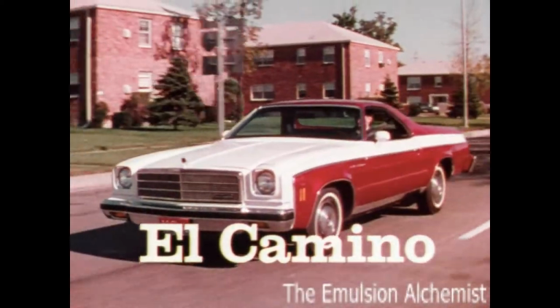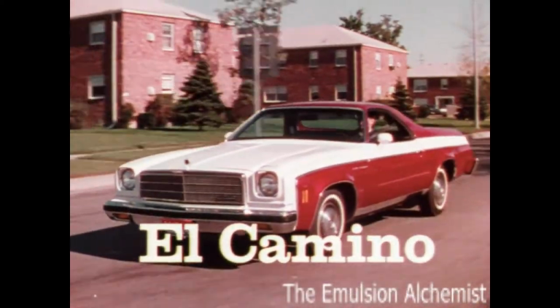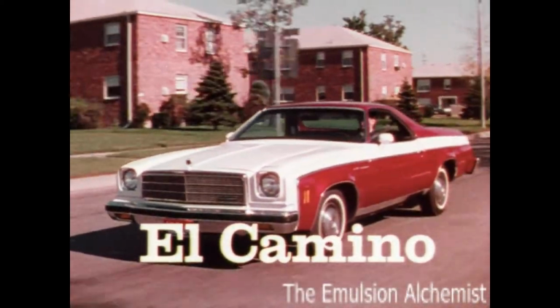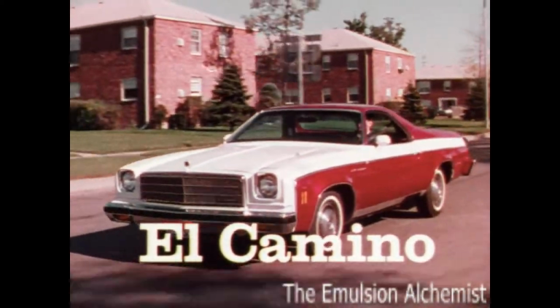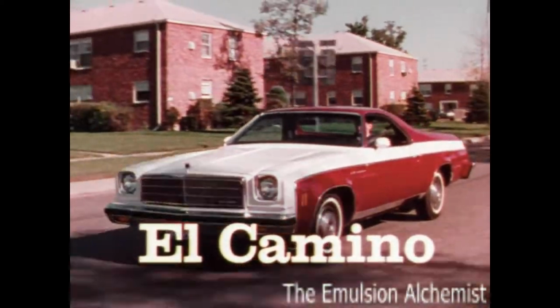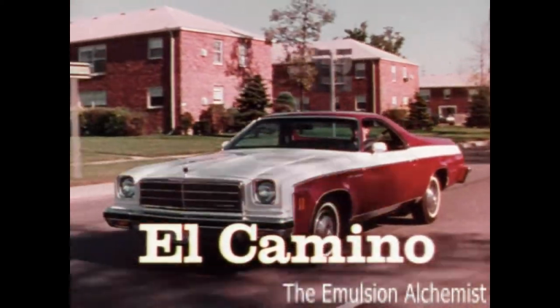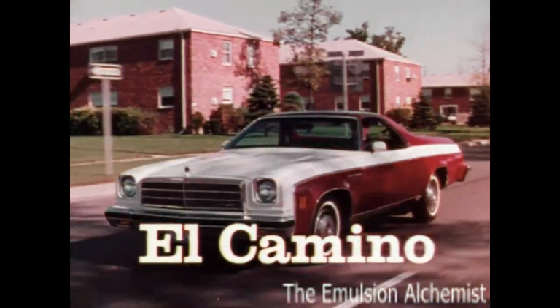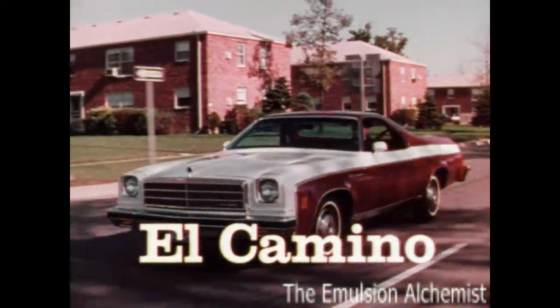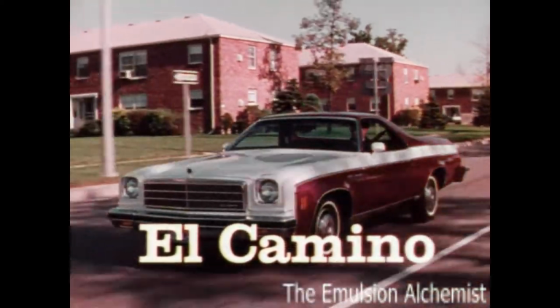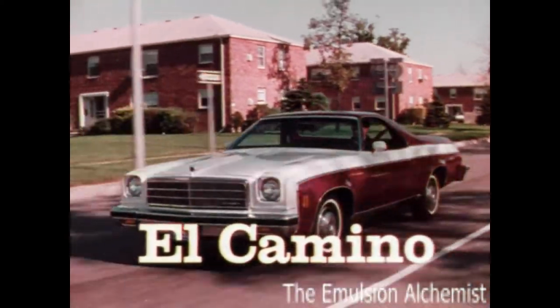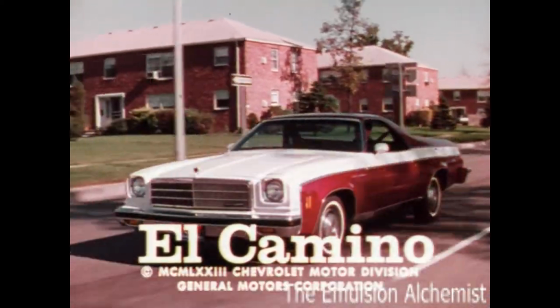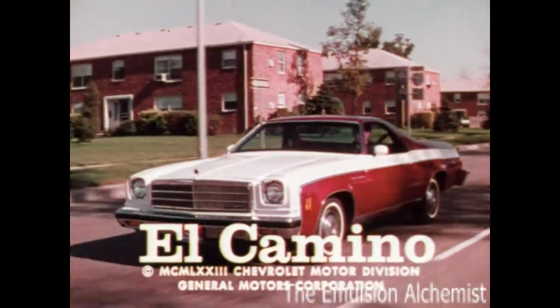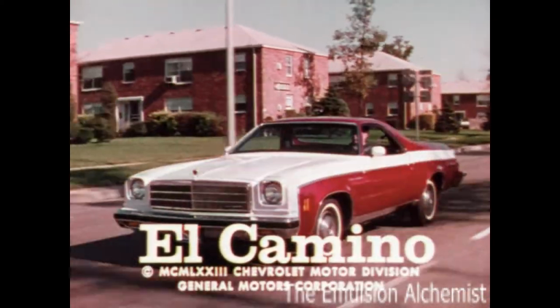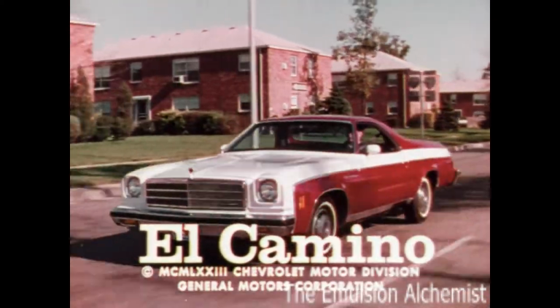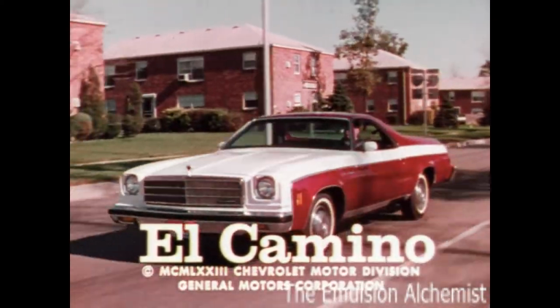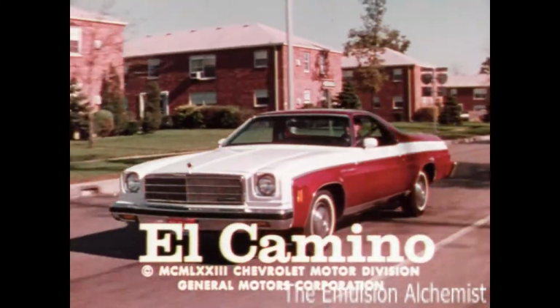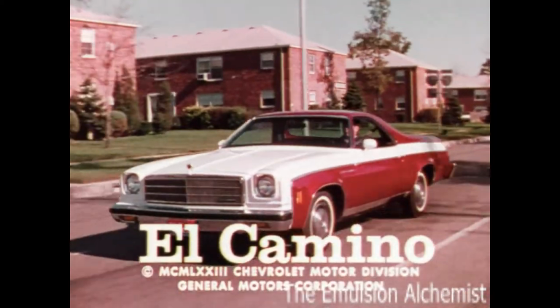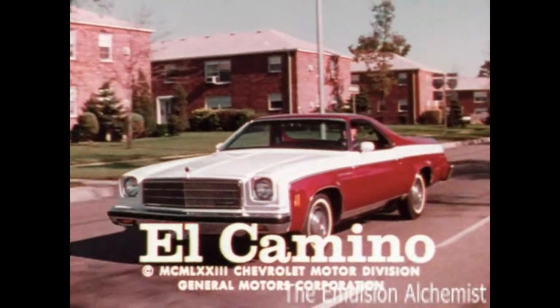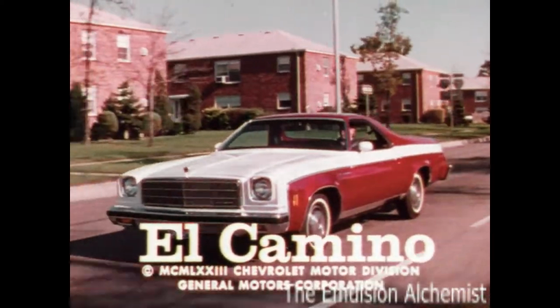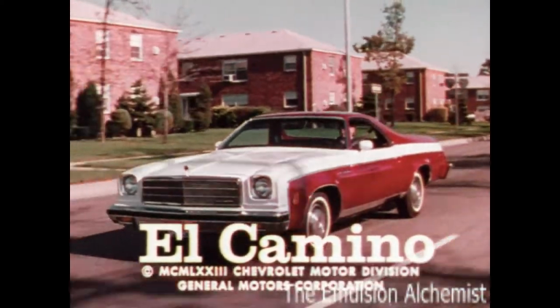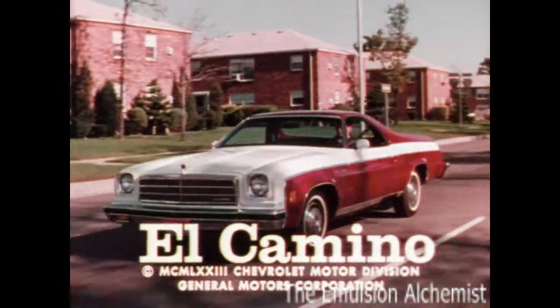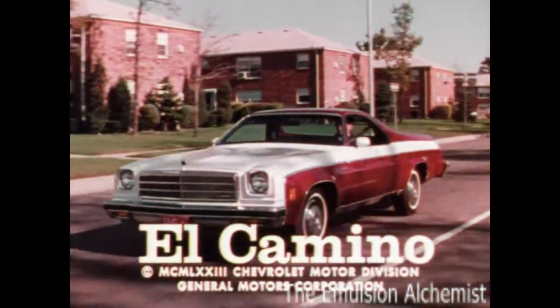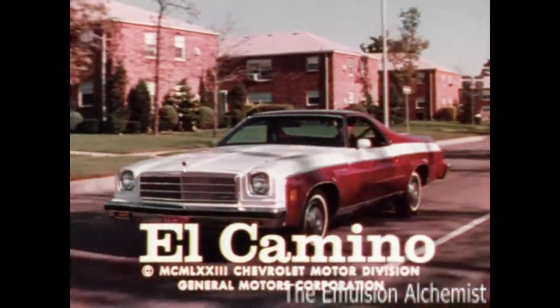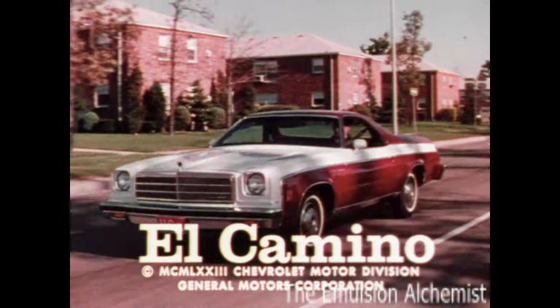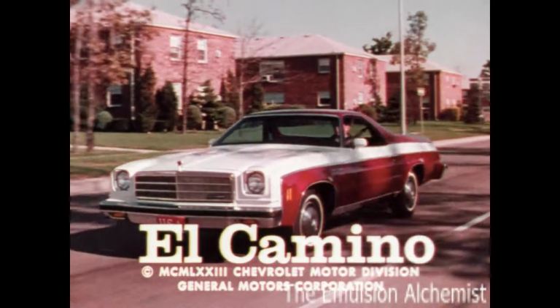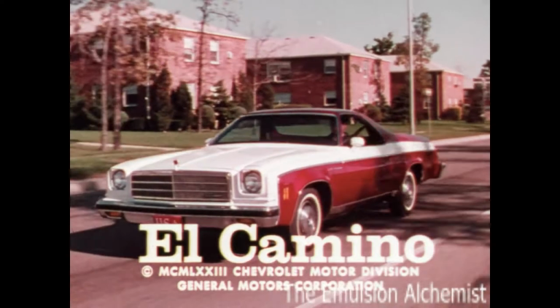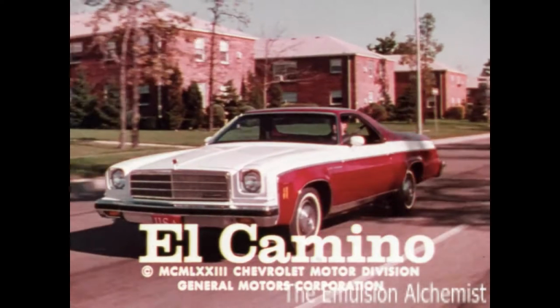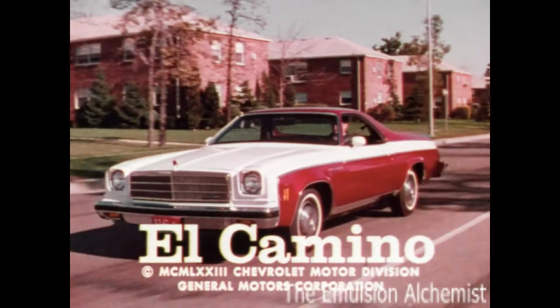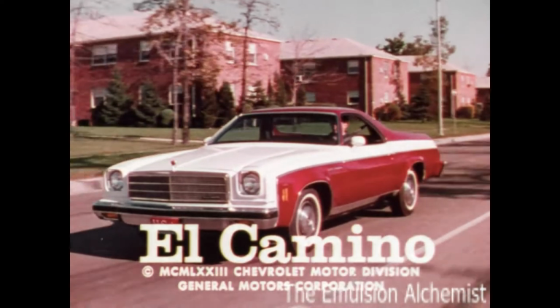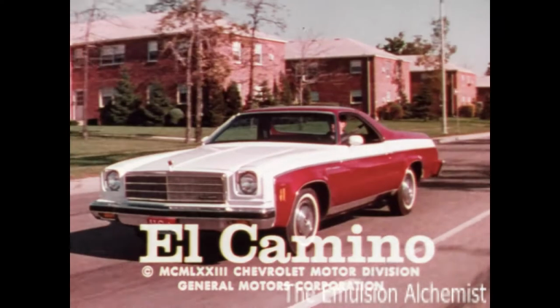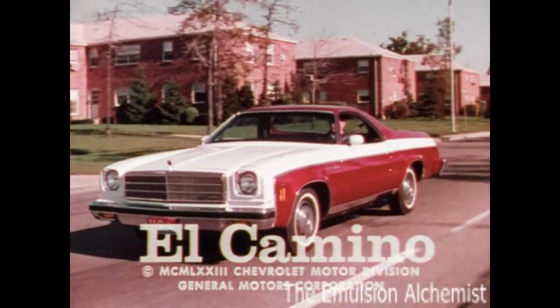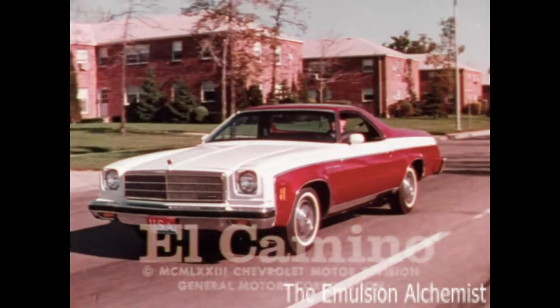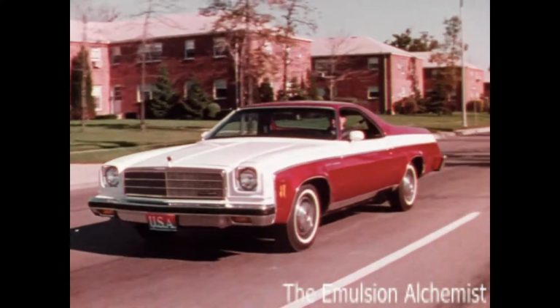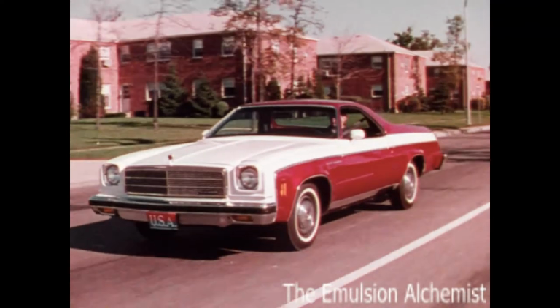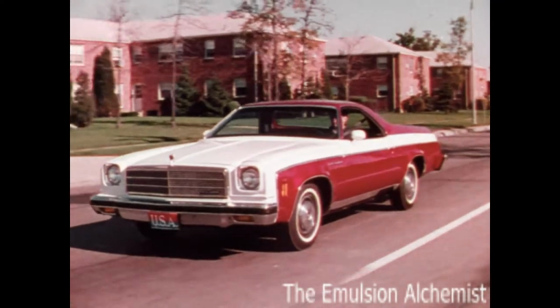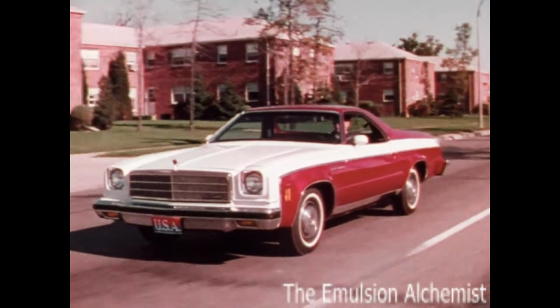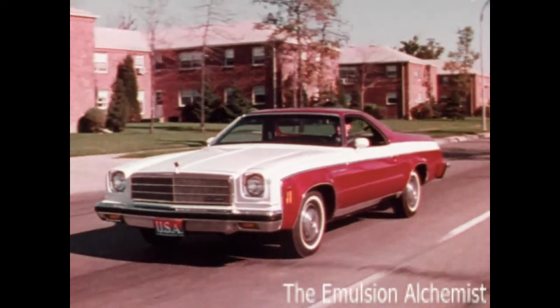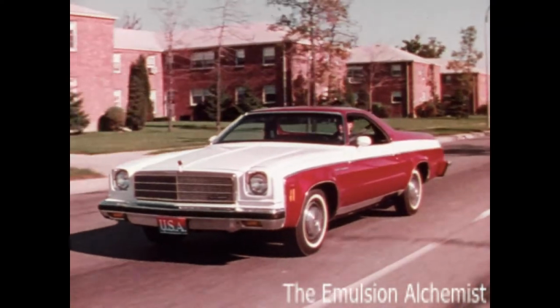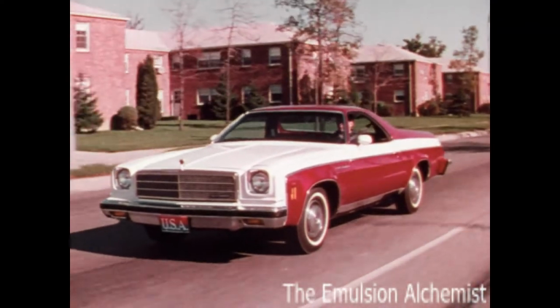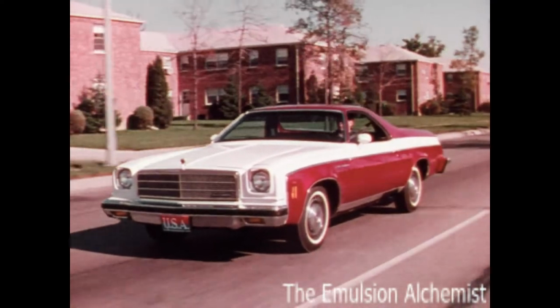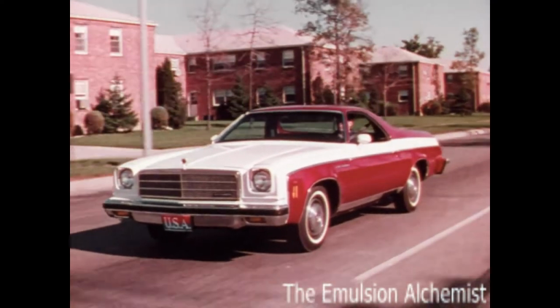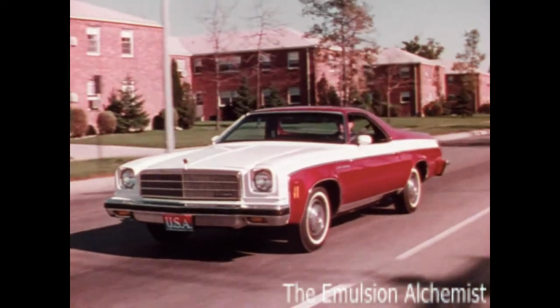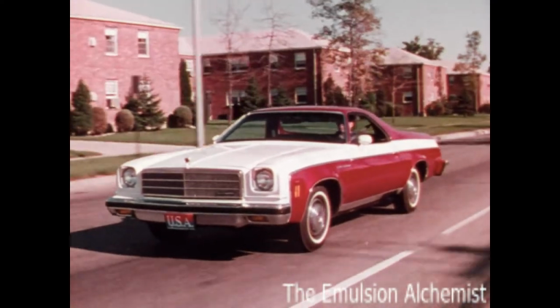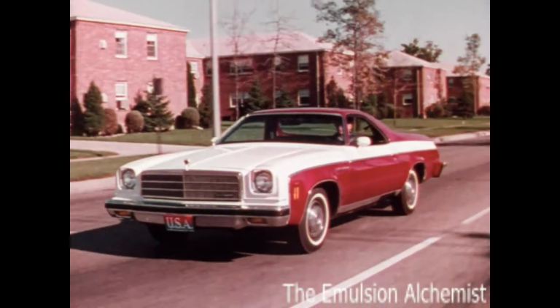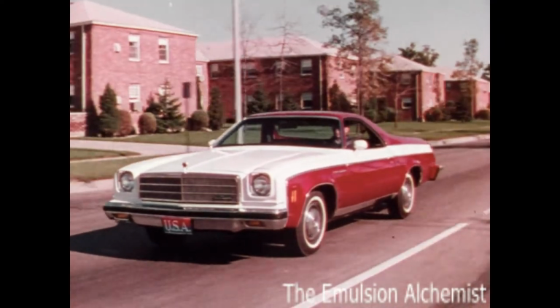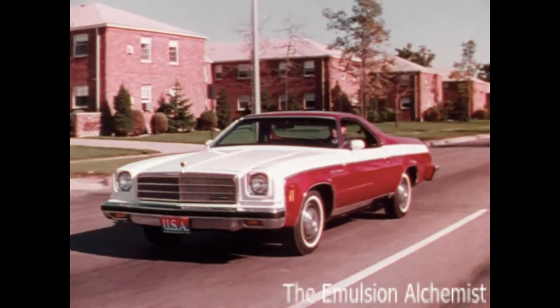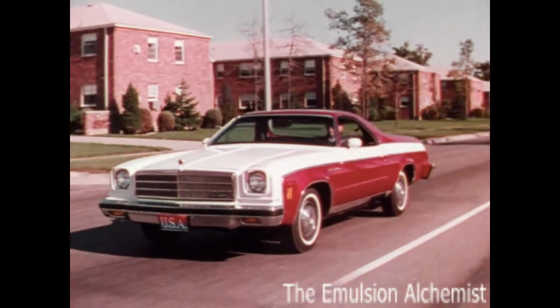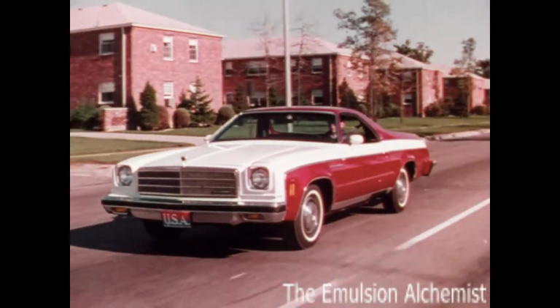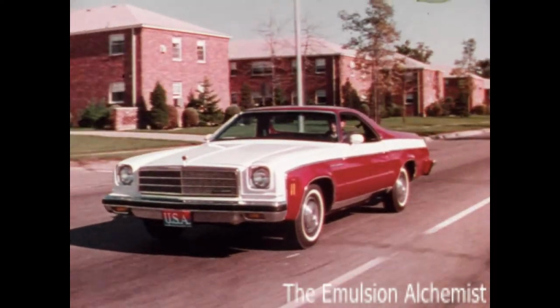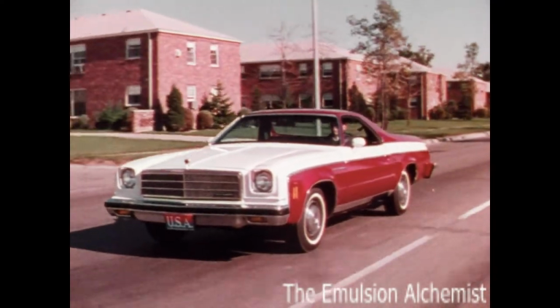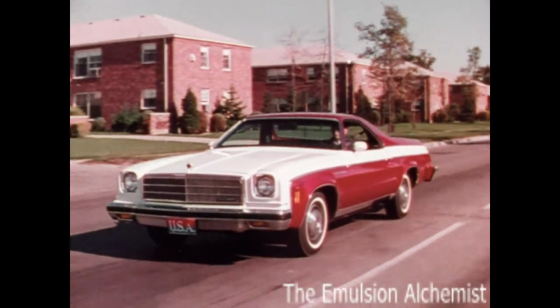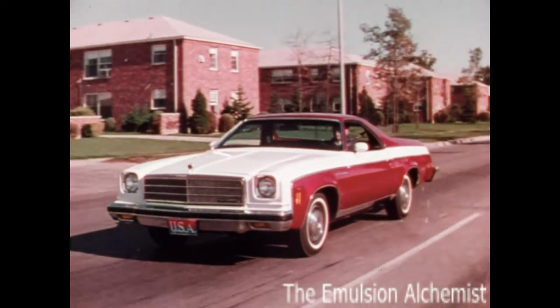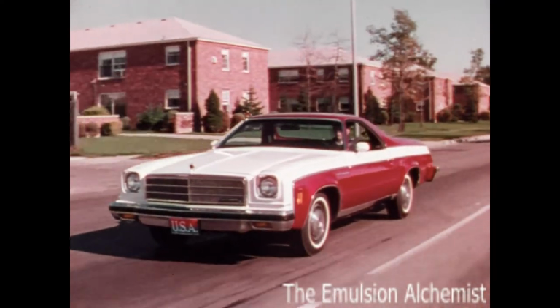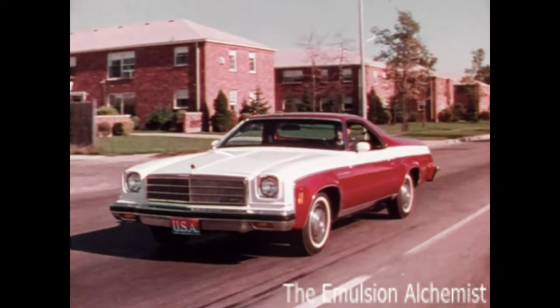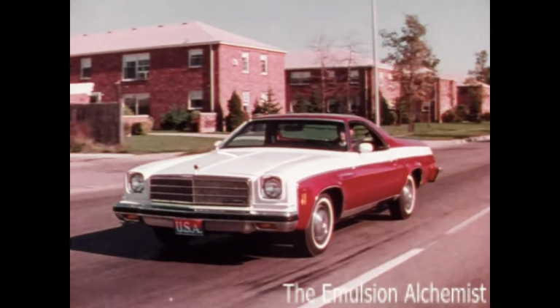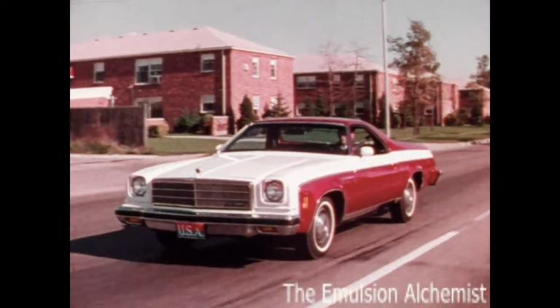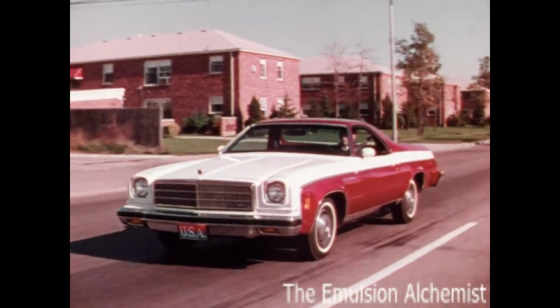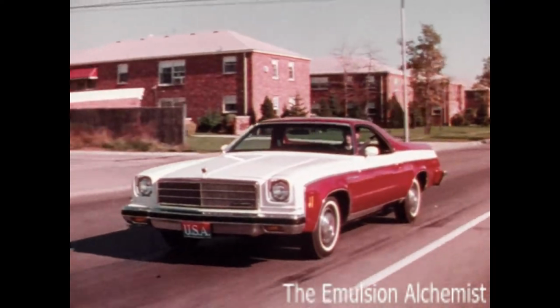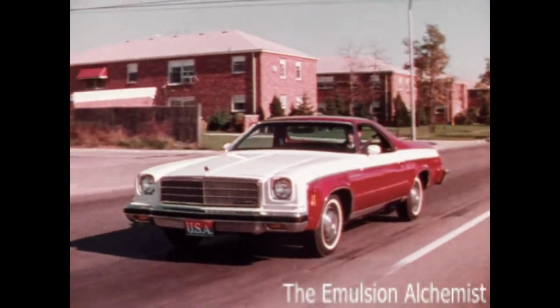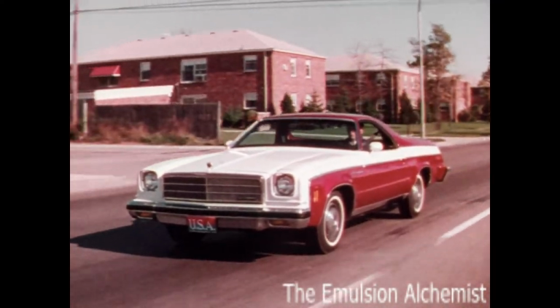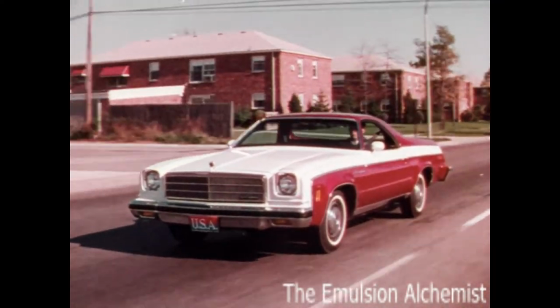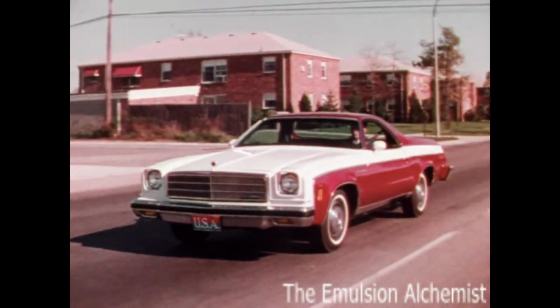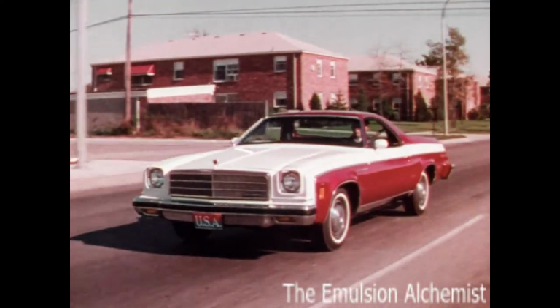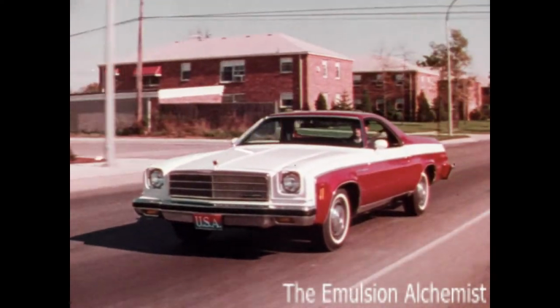El Camino by Chevrolet. Exciting, good-looking, and elegant.